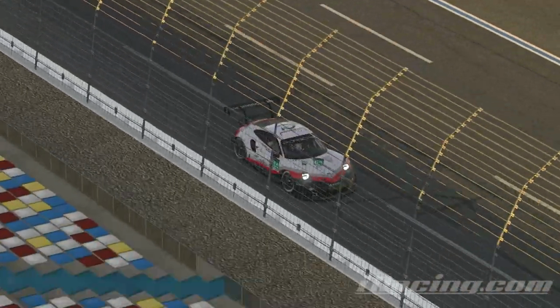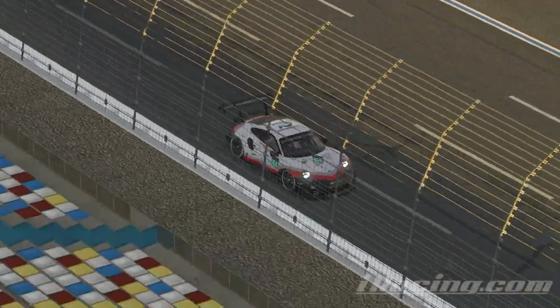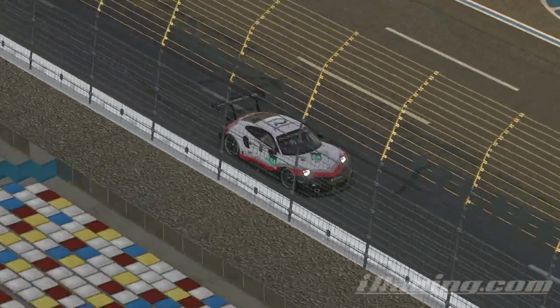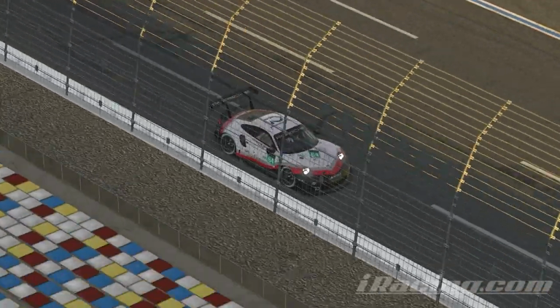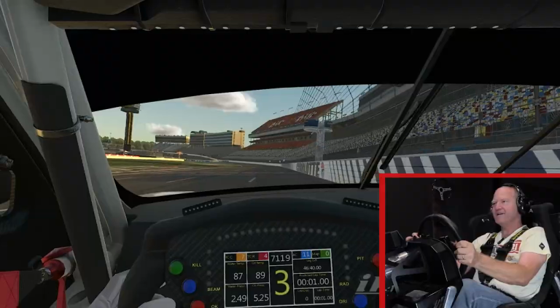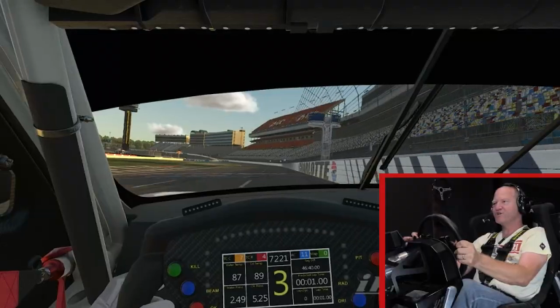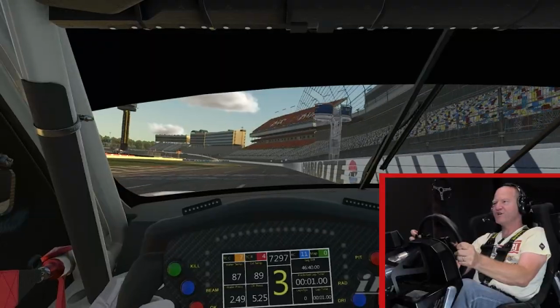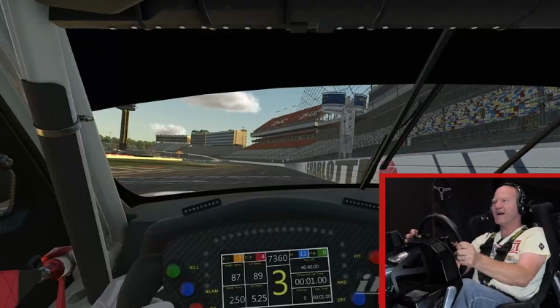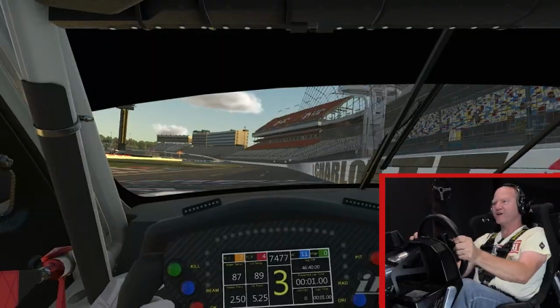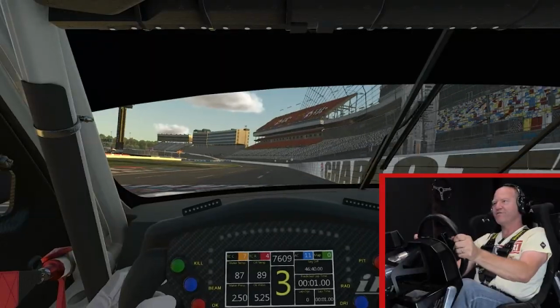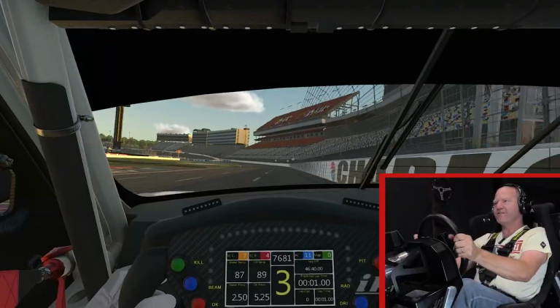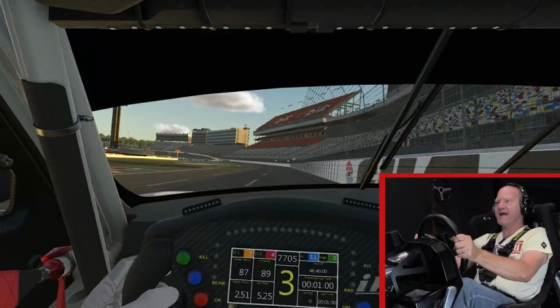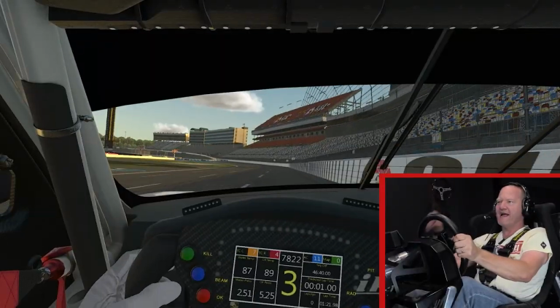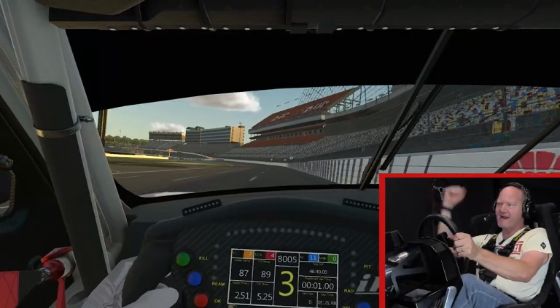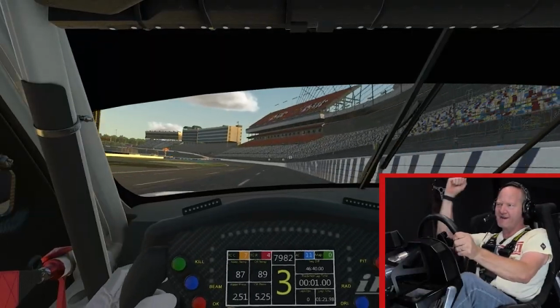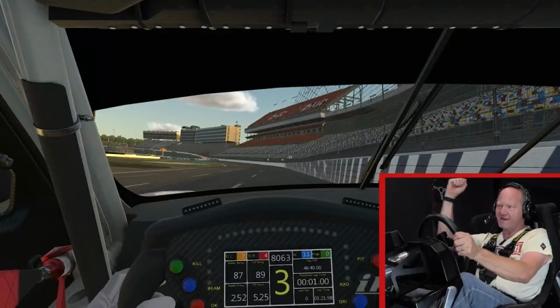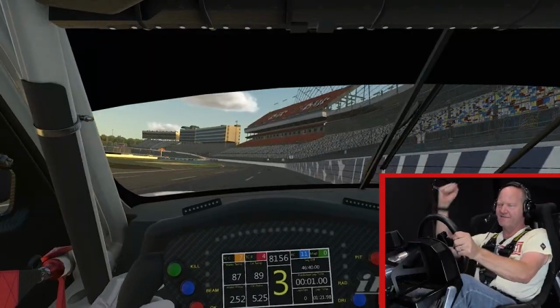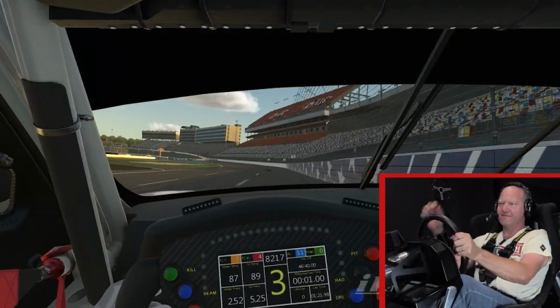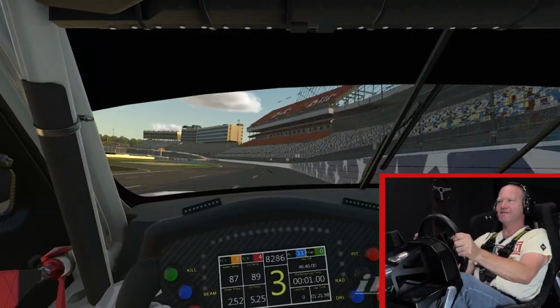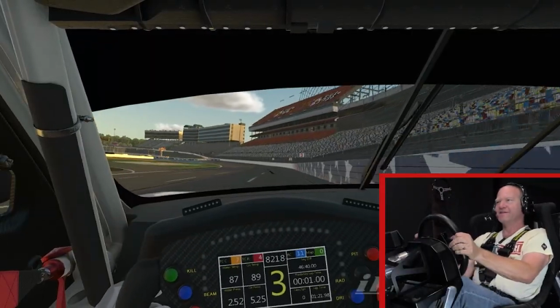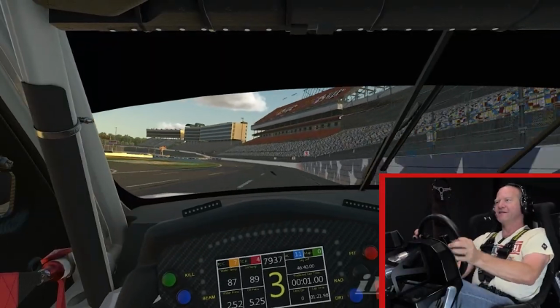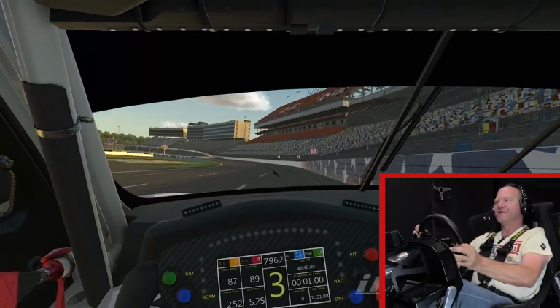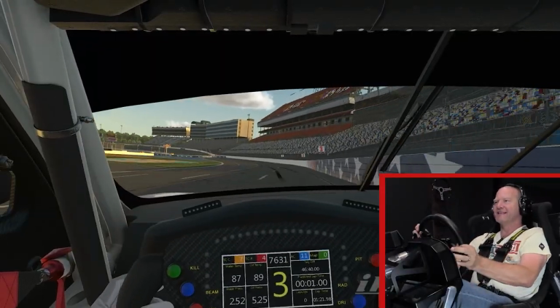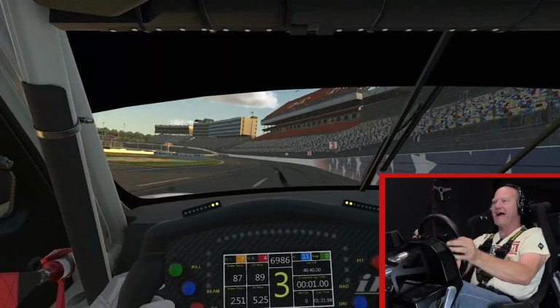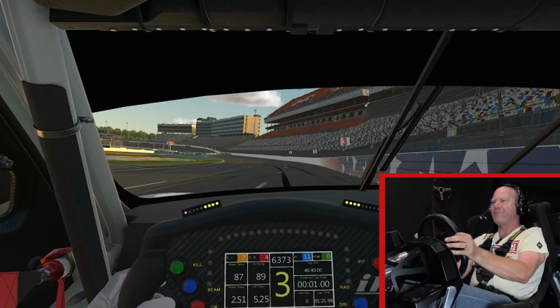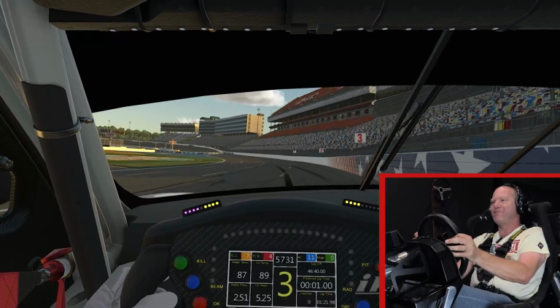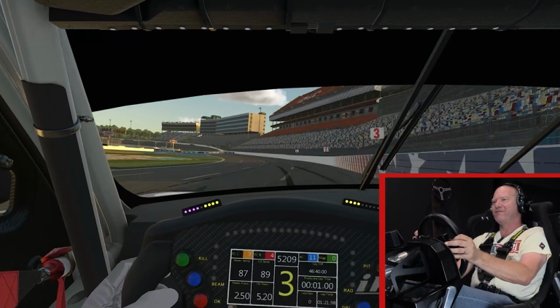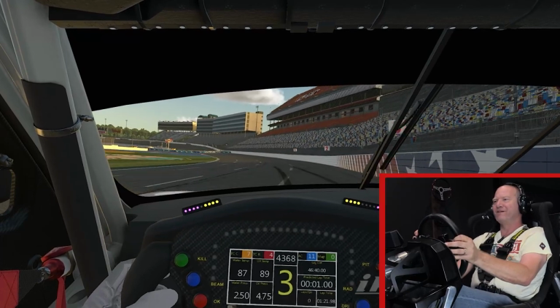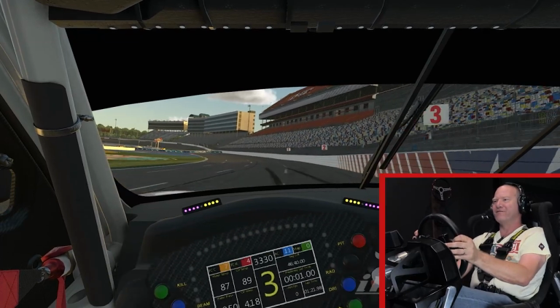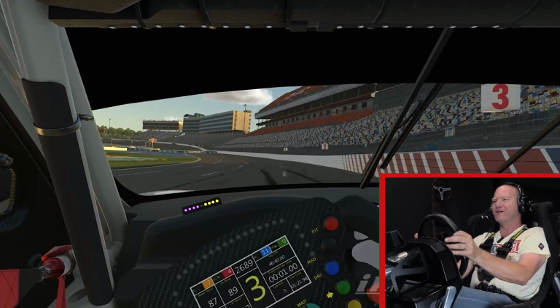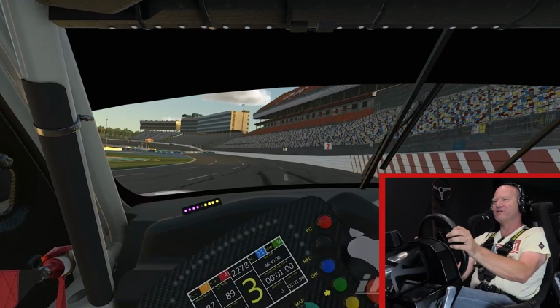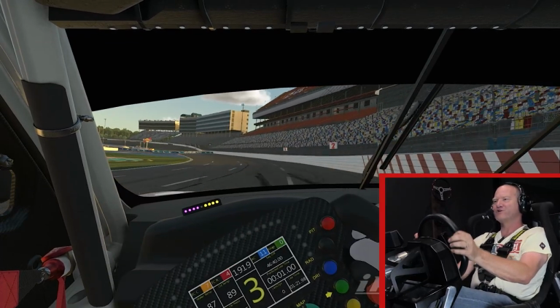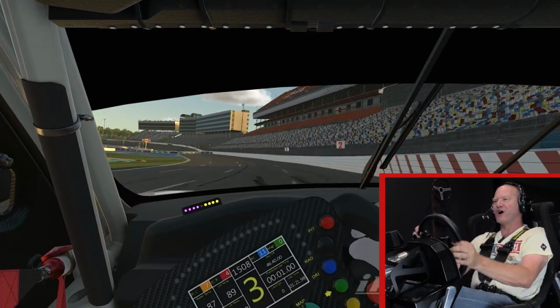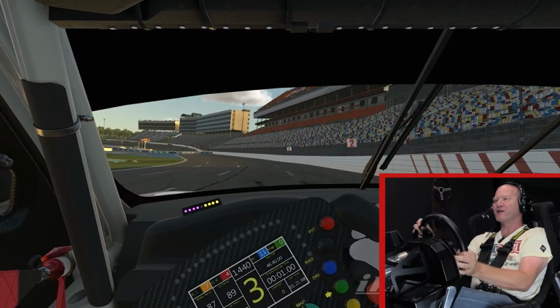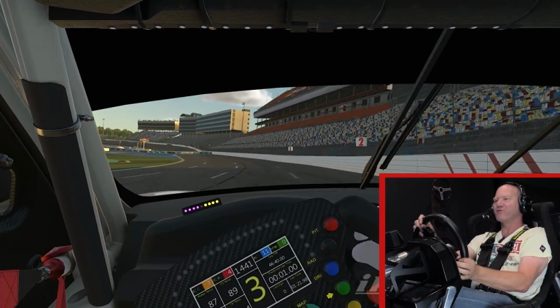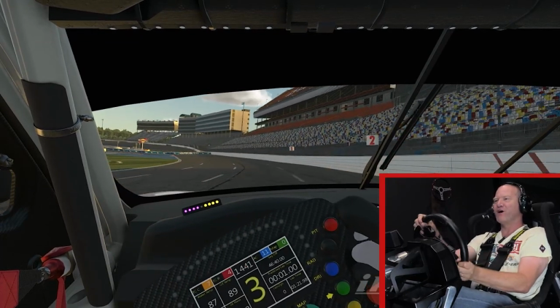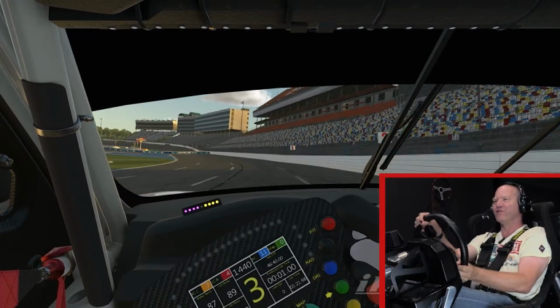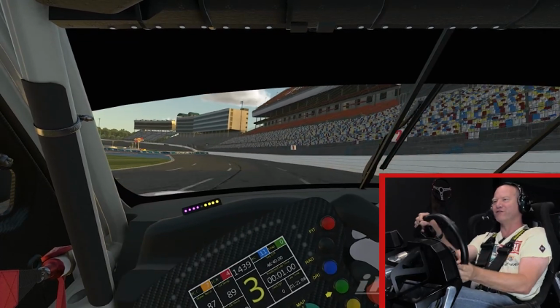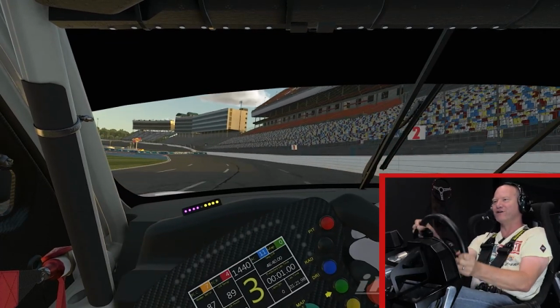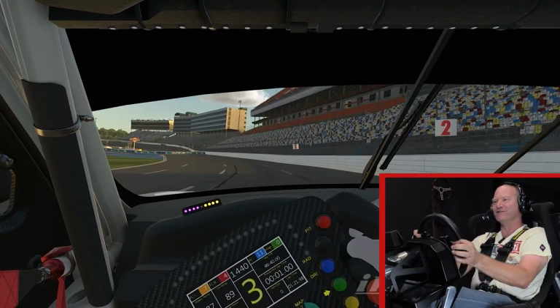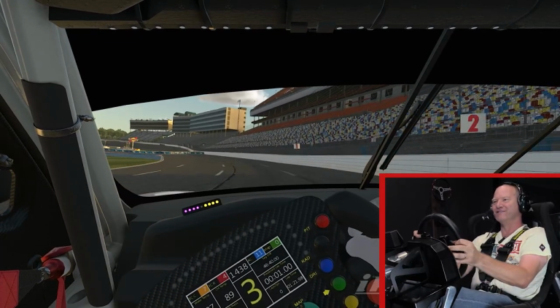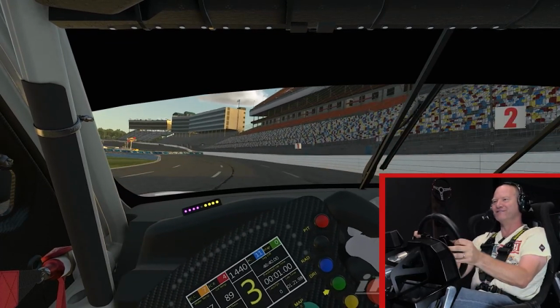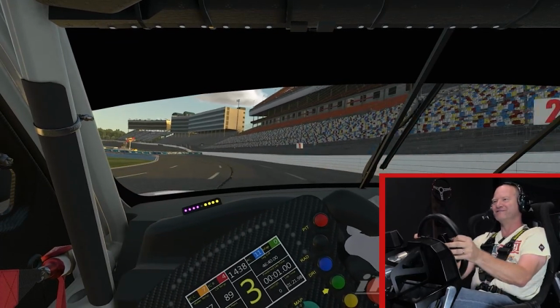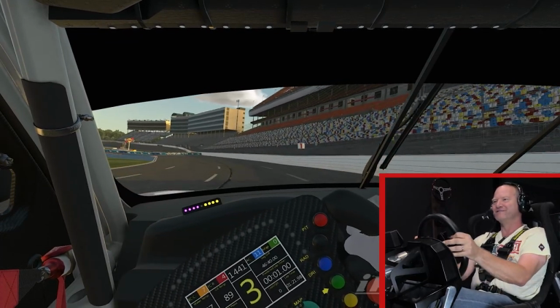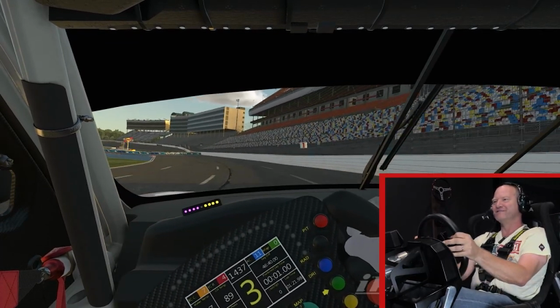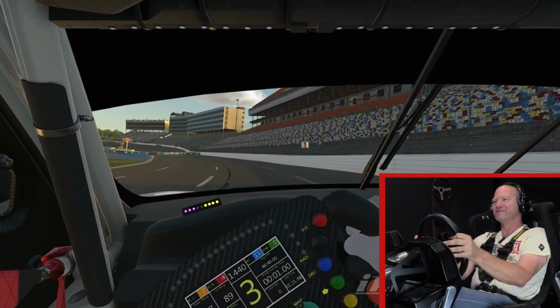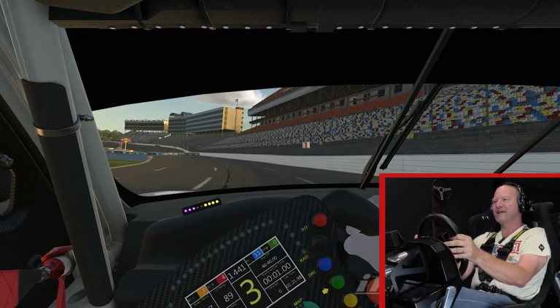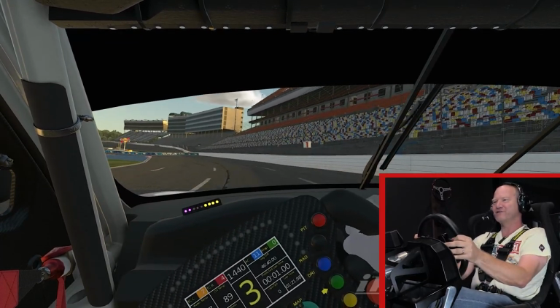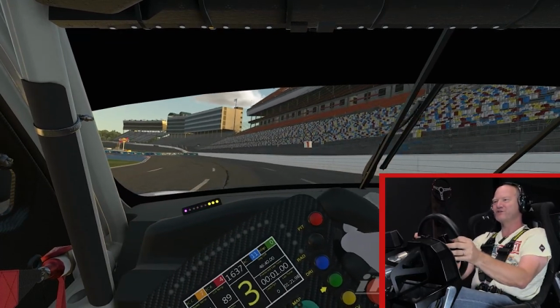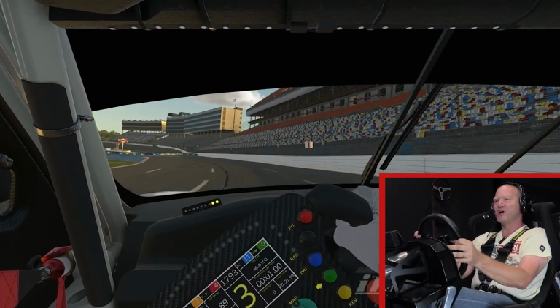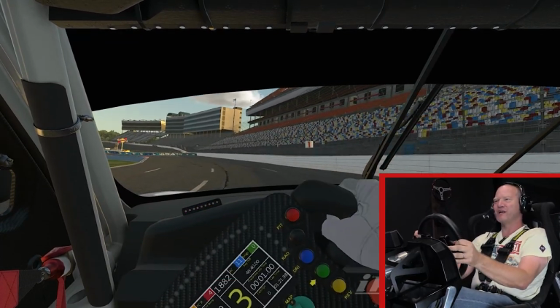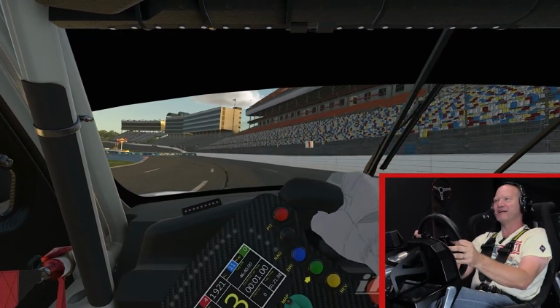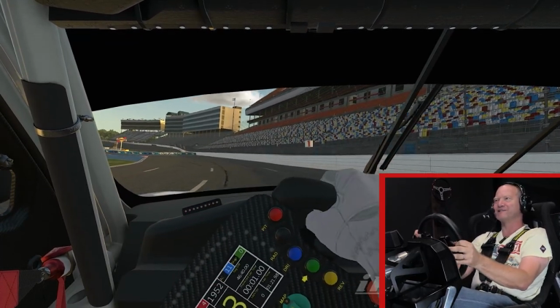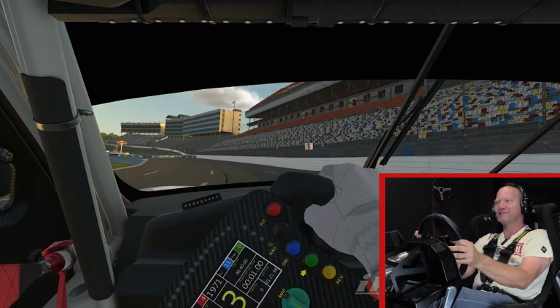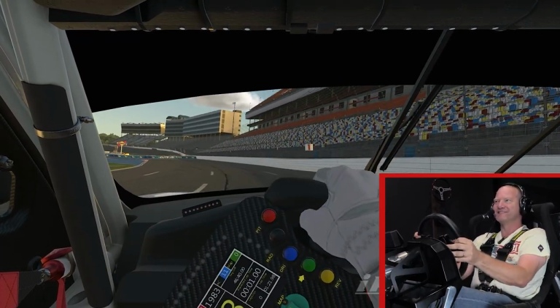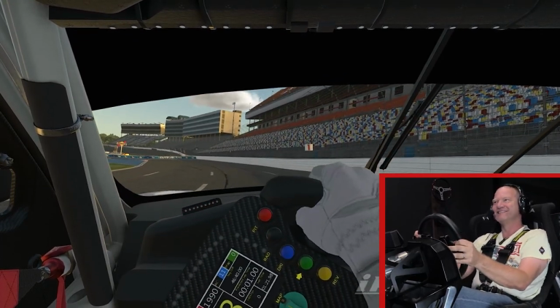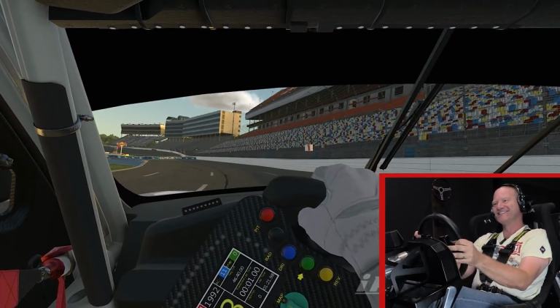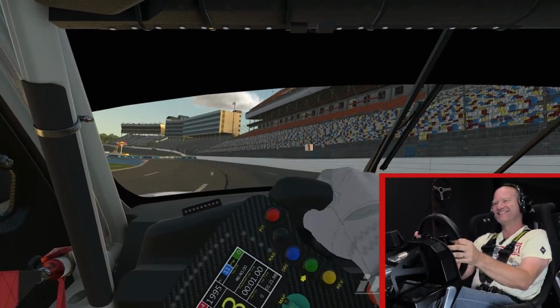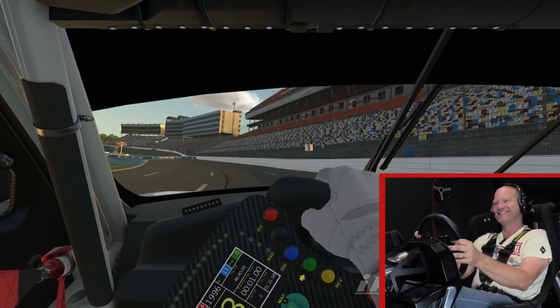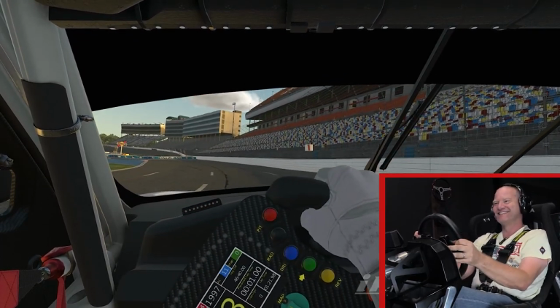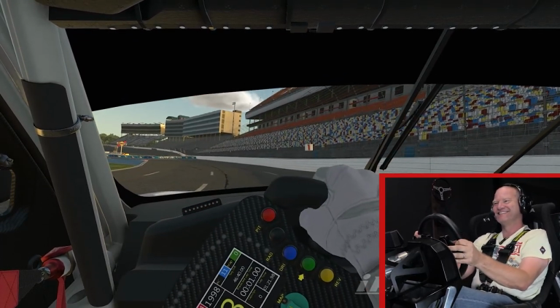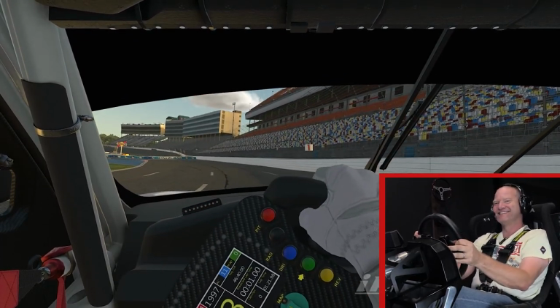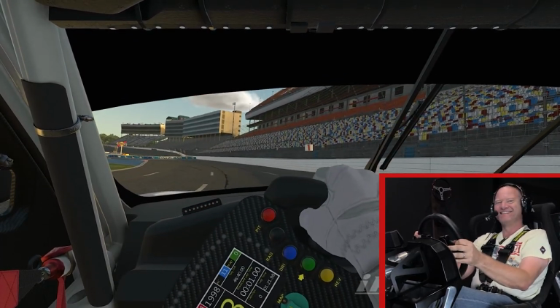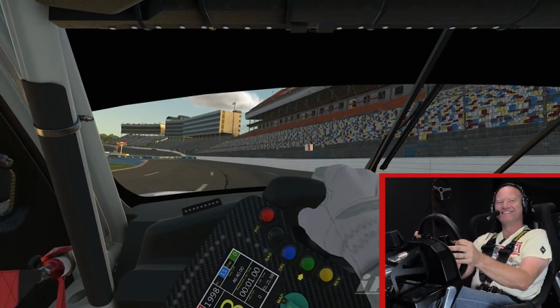And checkered flag — lap of the Charlotte Roval. Thanks for joining us. We'll be right back.